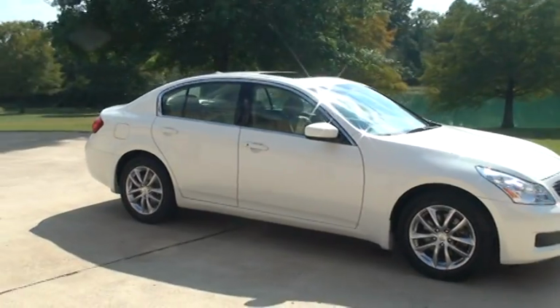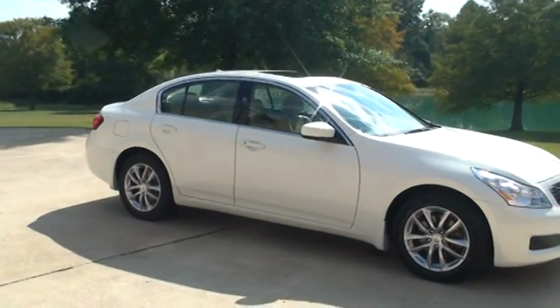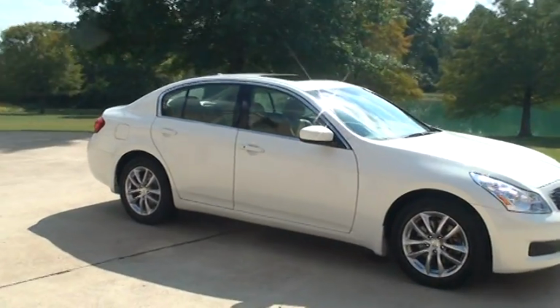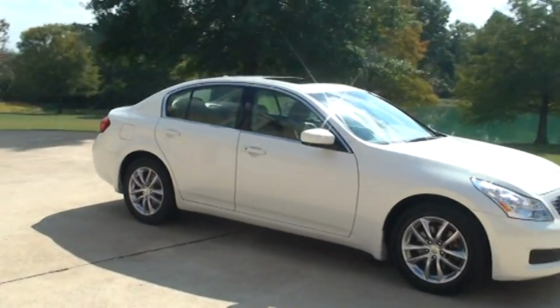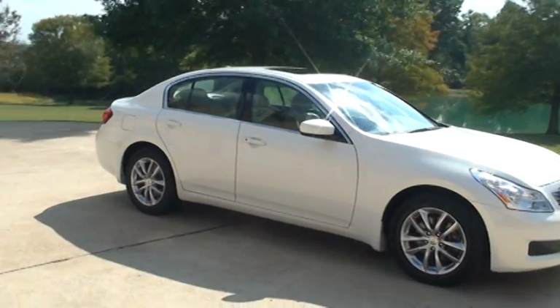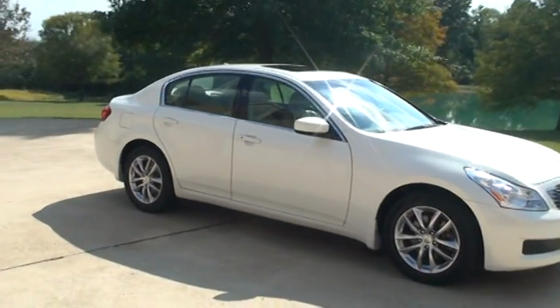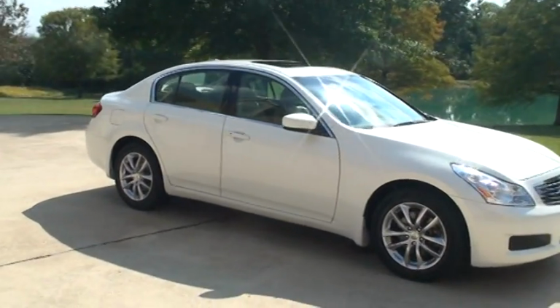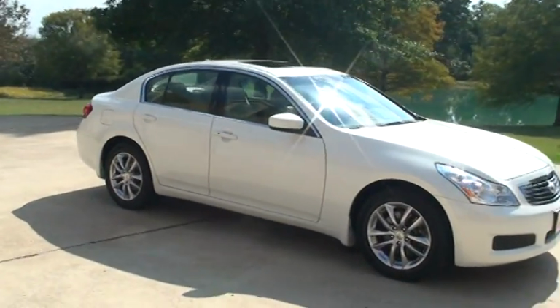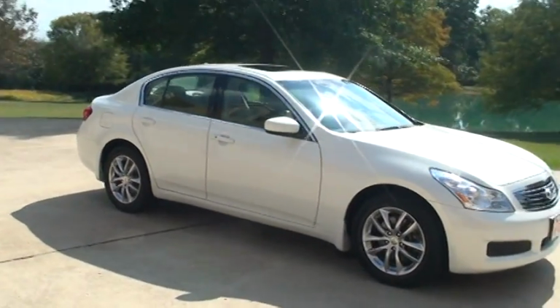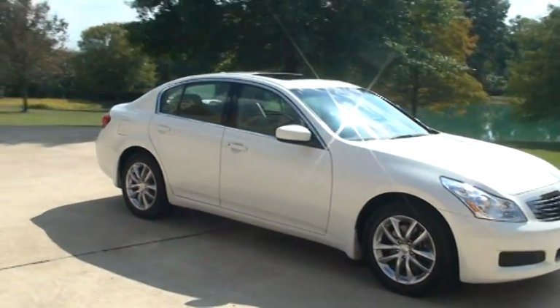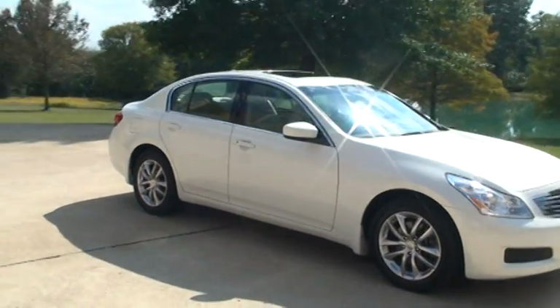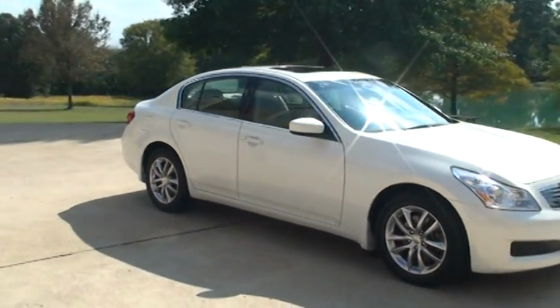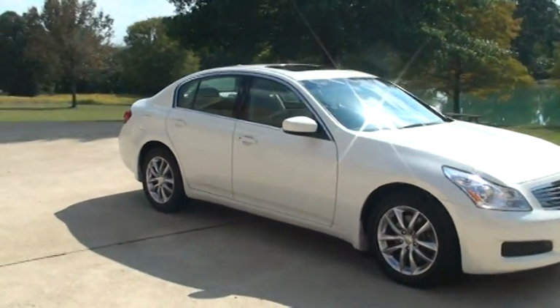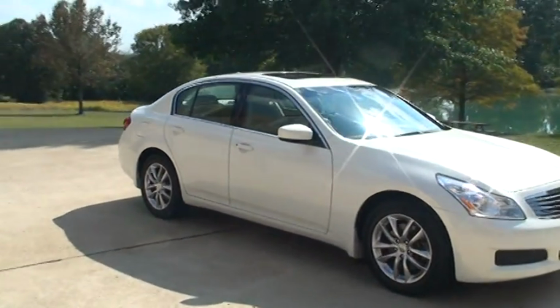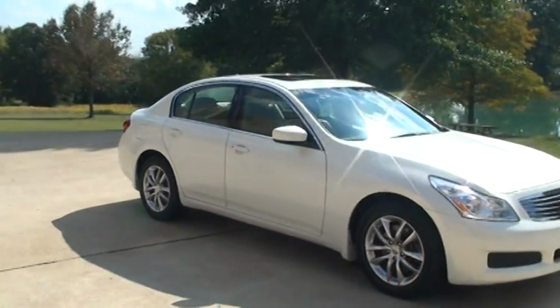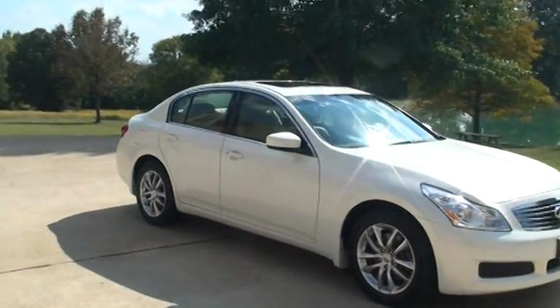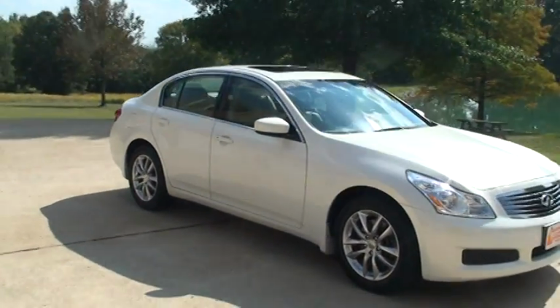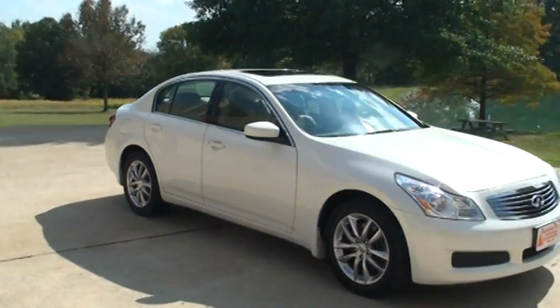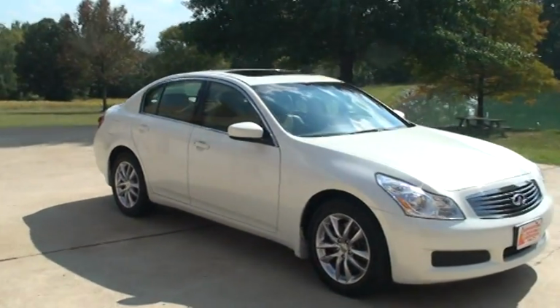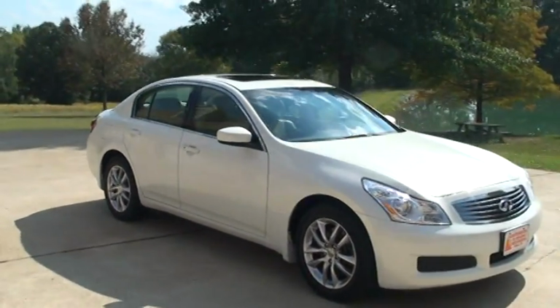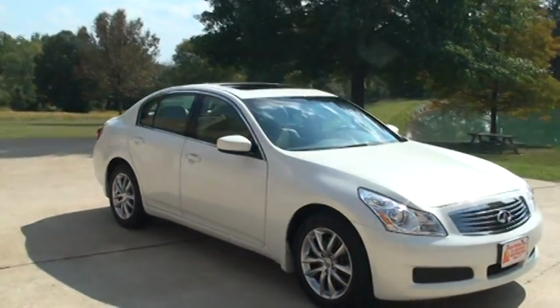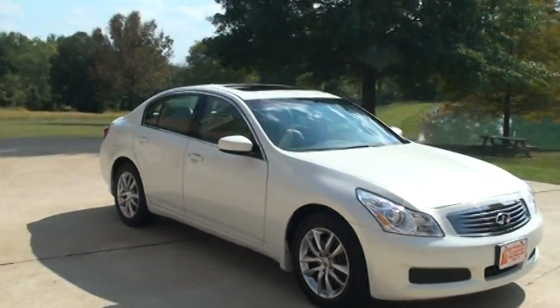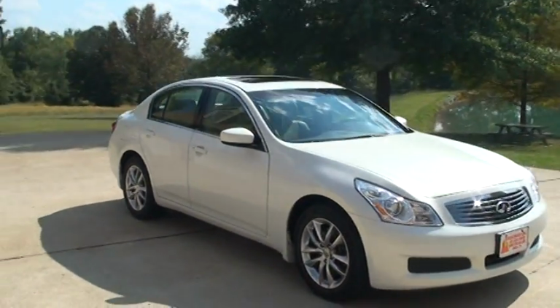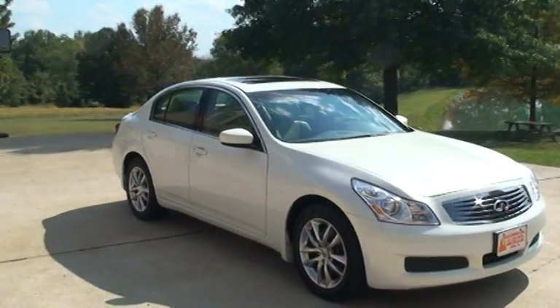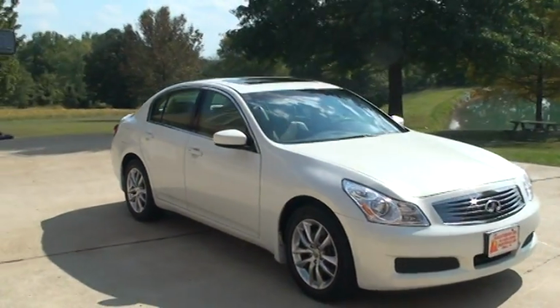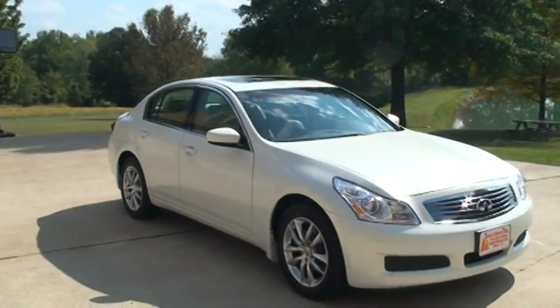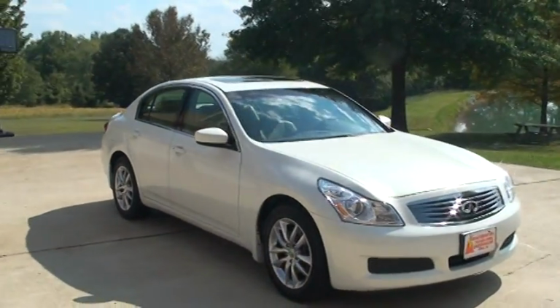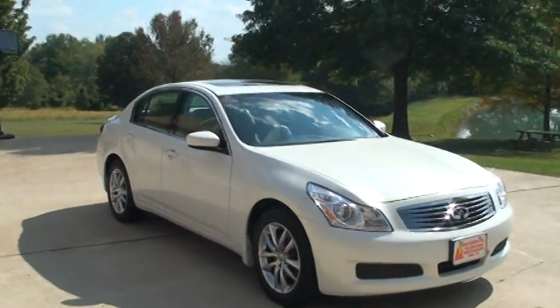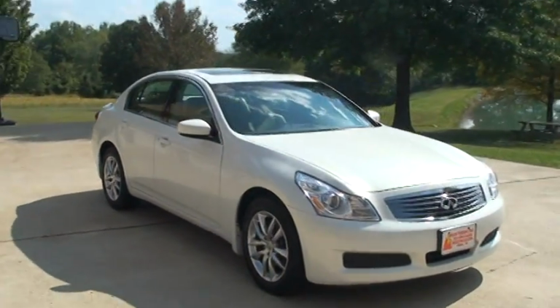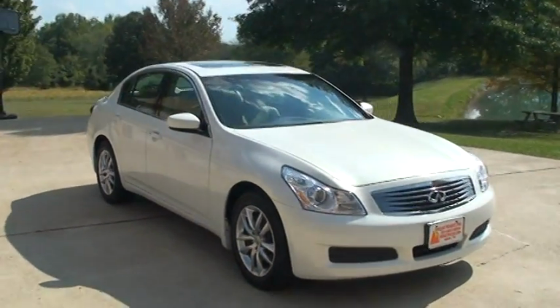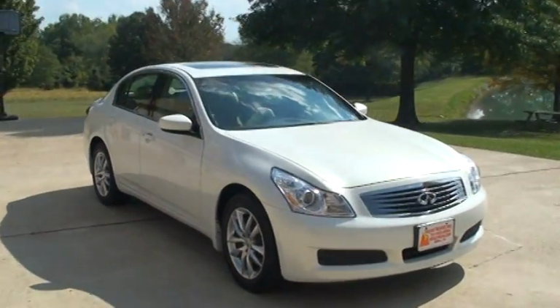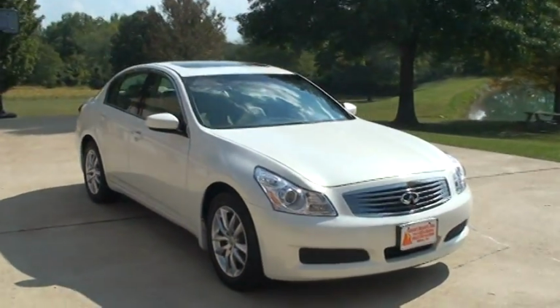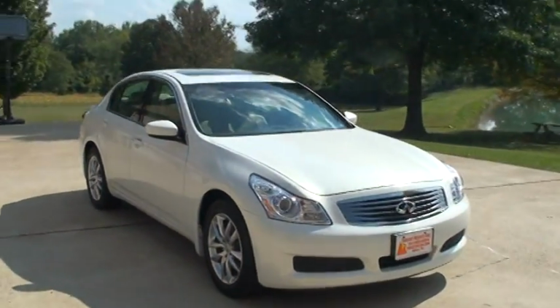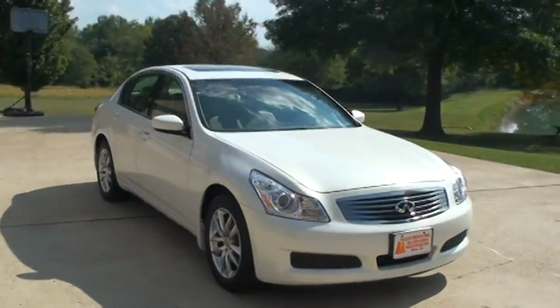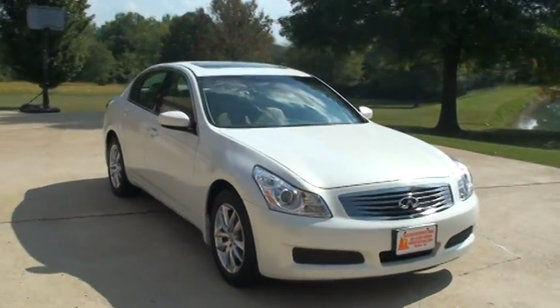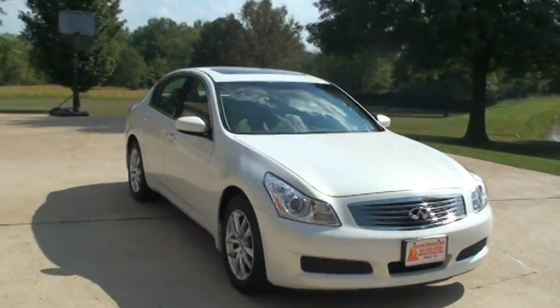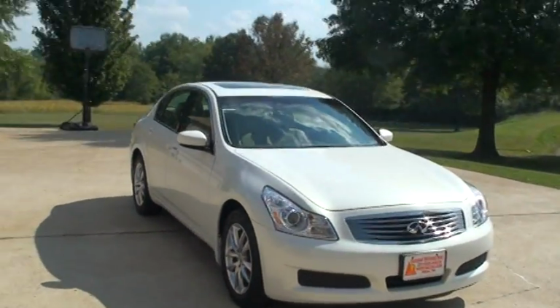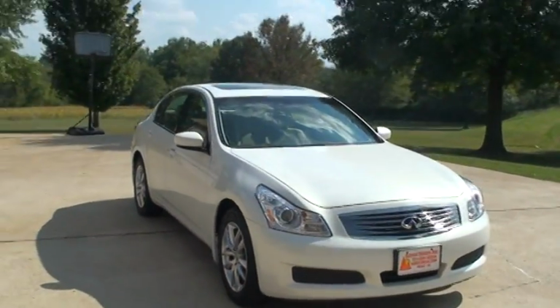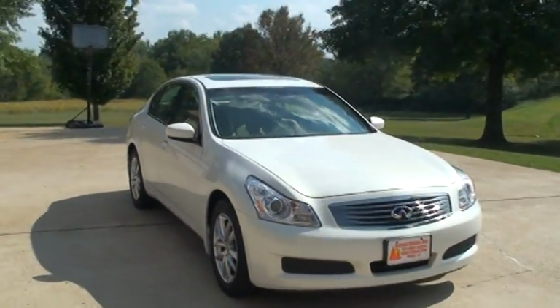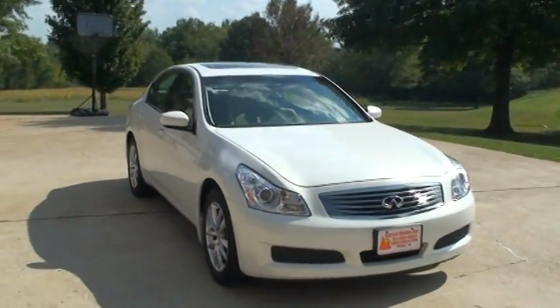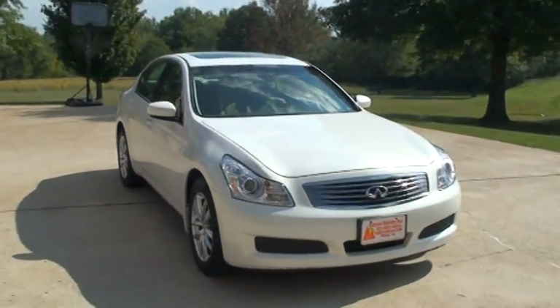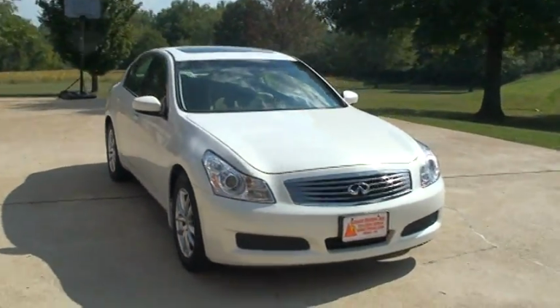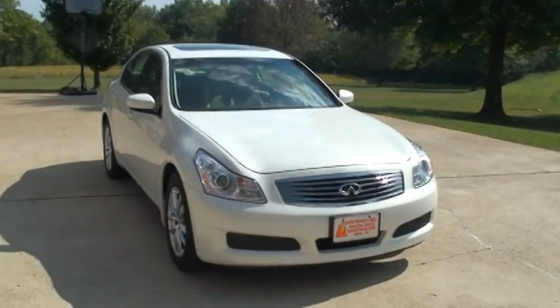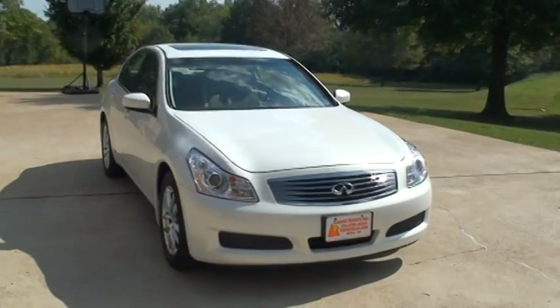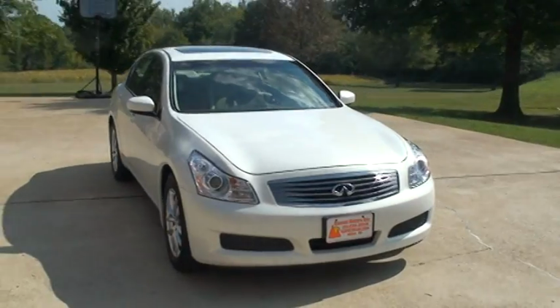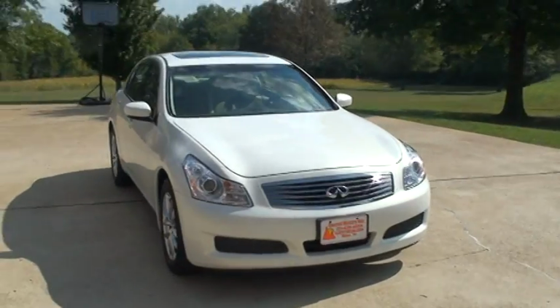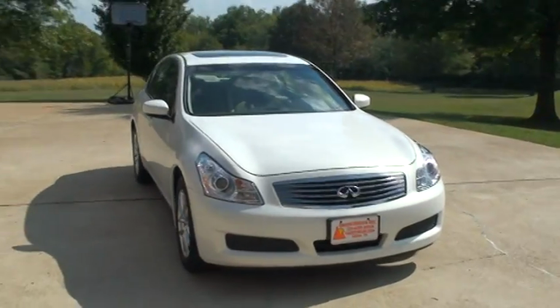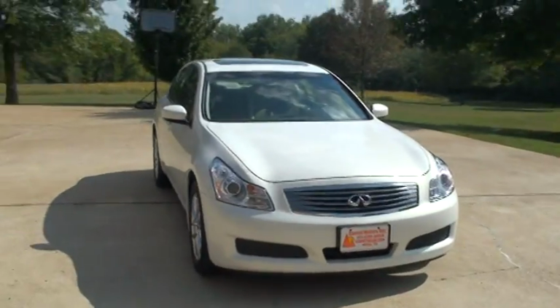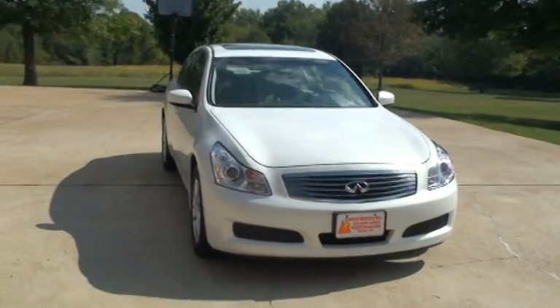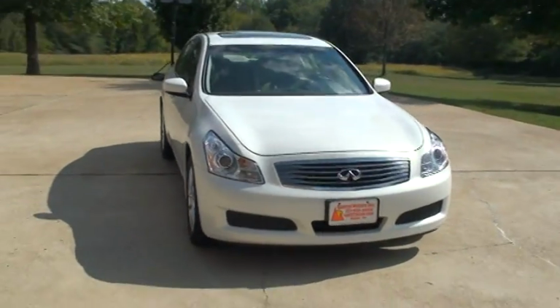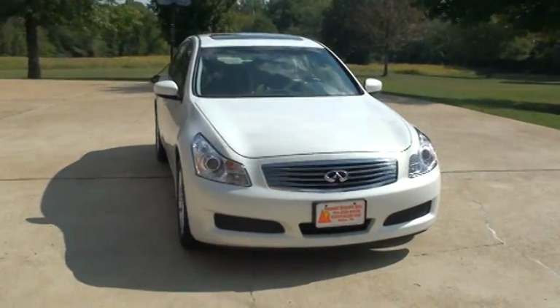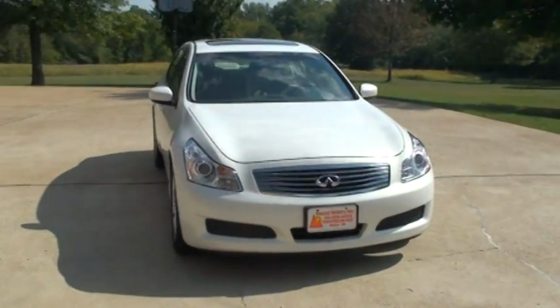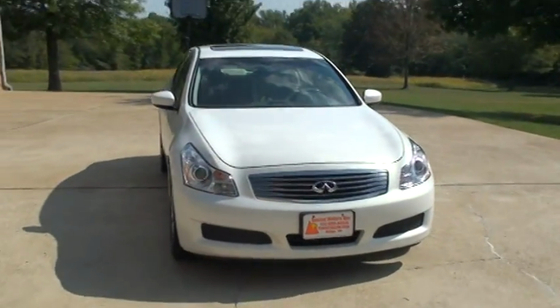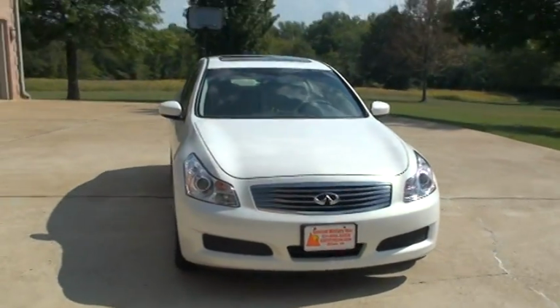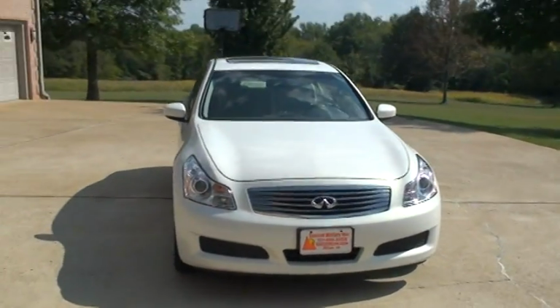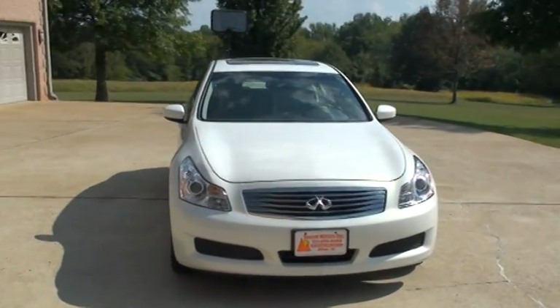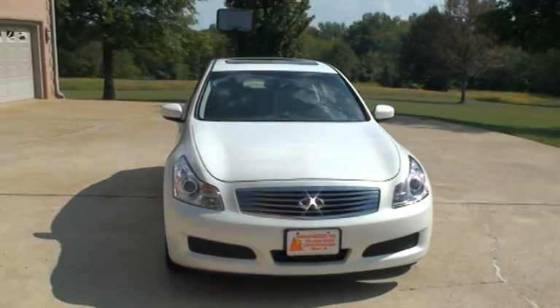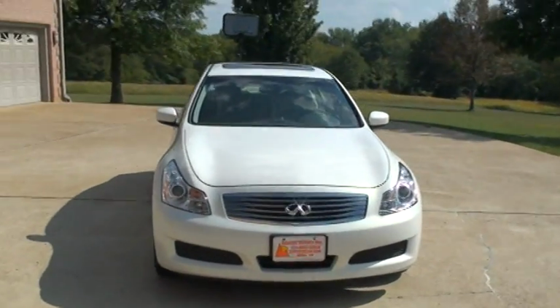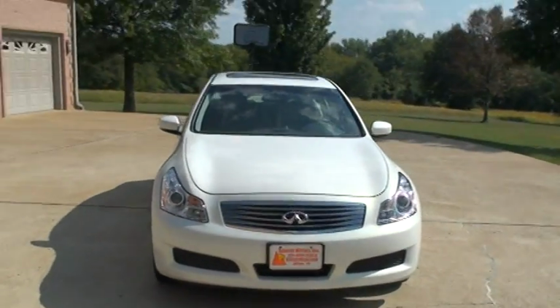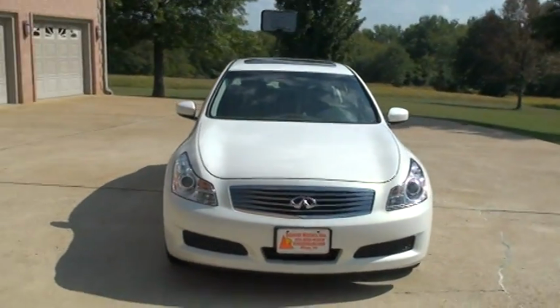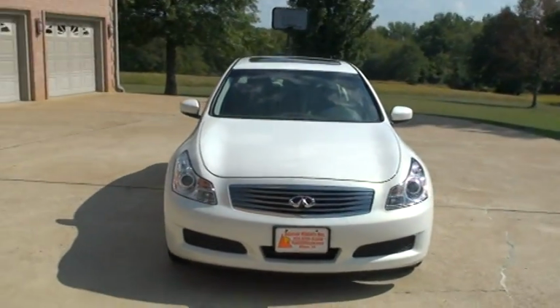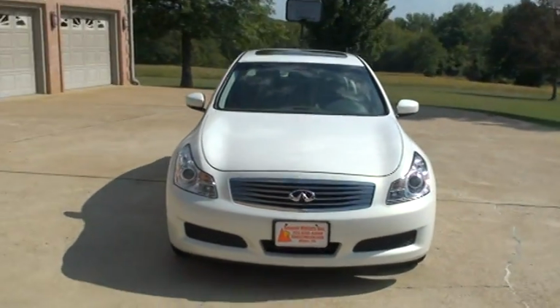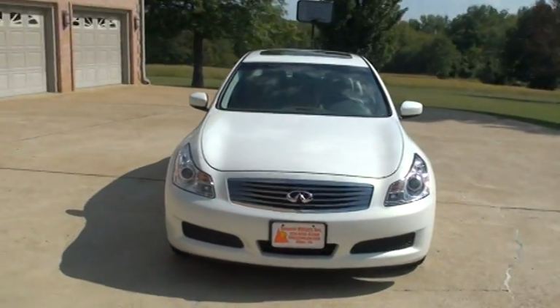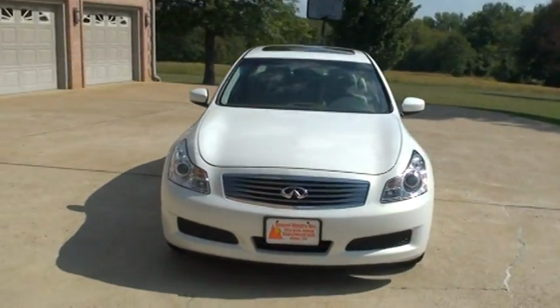It is a one-owner, clean Carfax, non-smoker, no issues. It's just been serviced — ready to go.